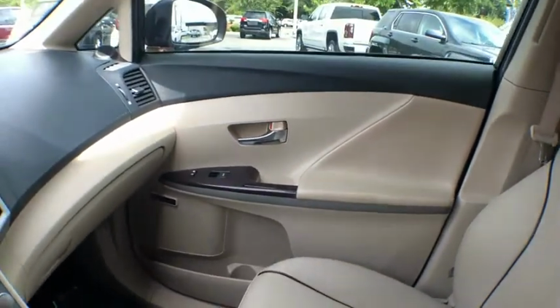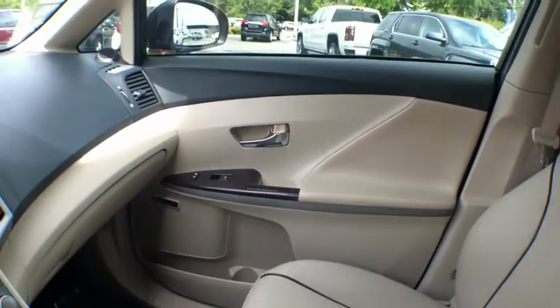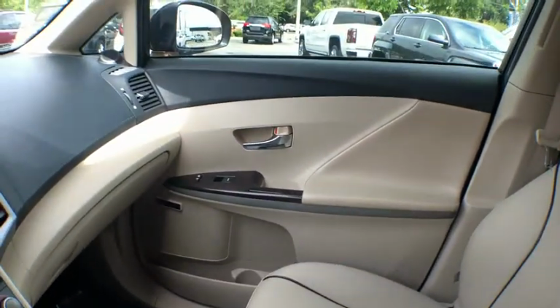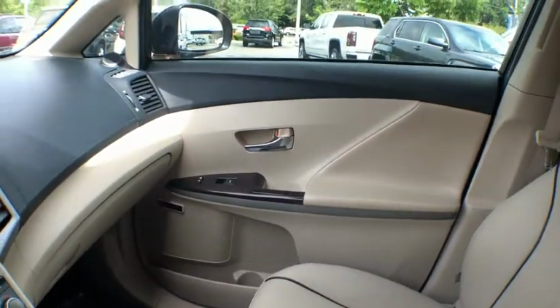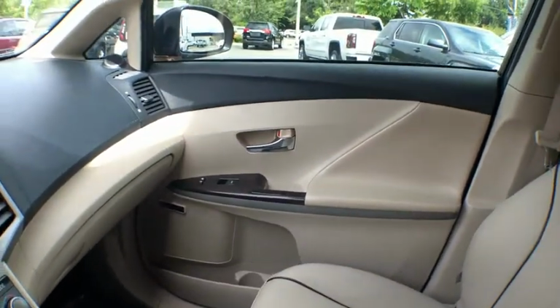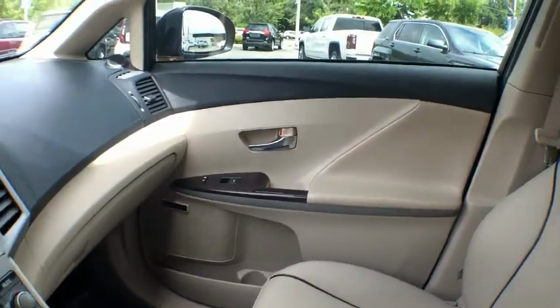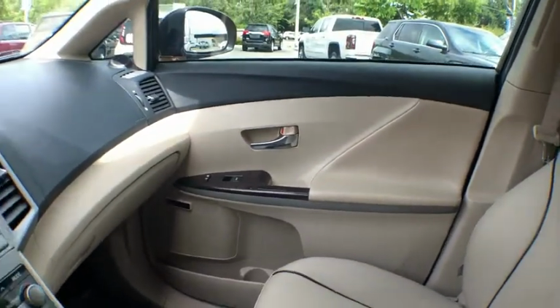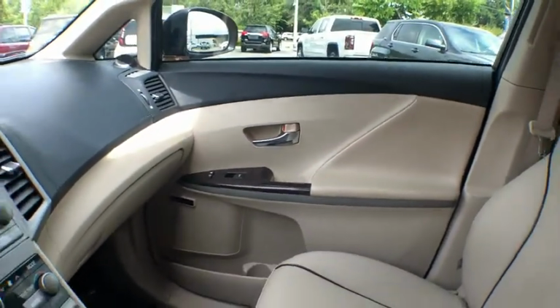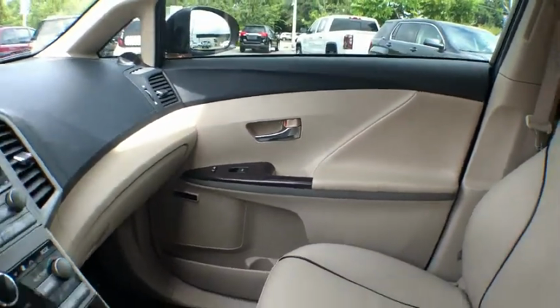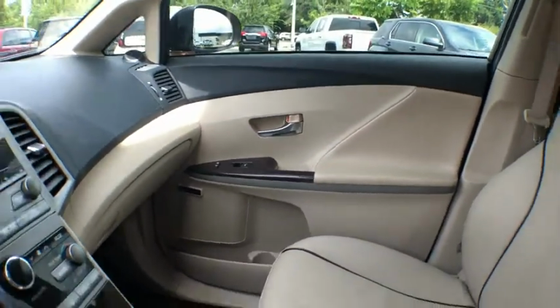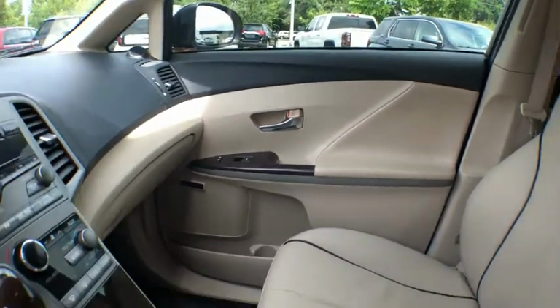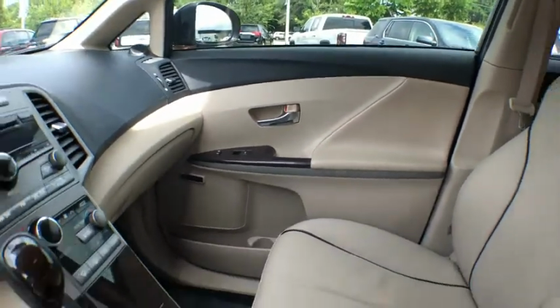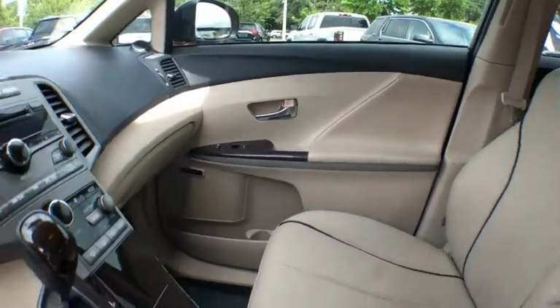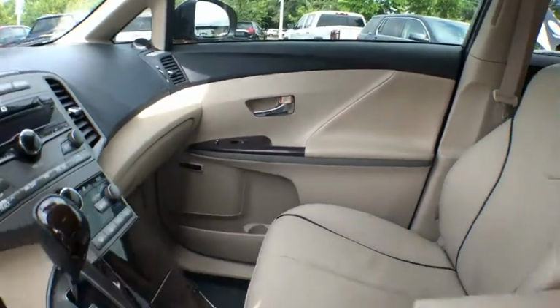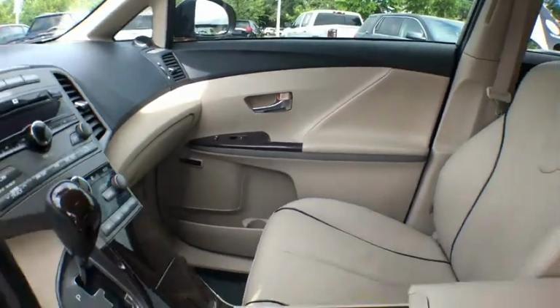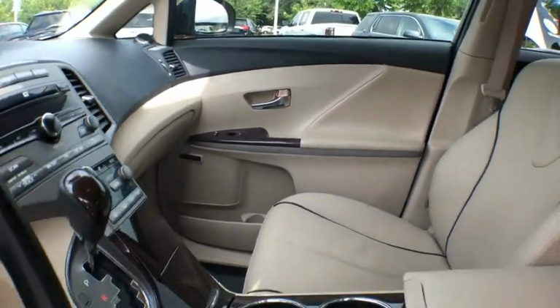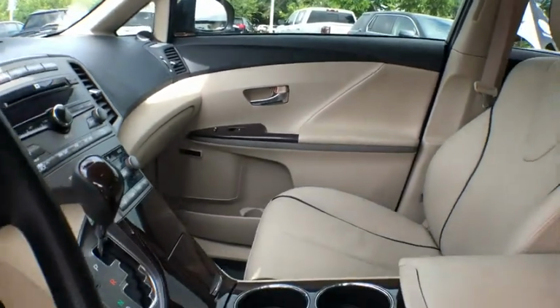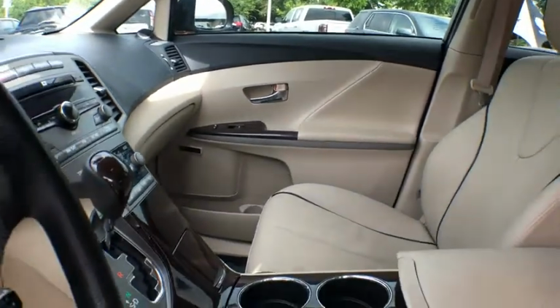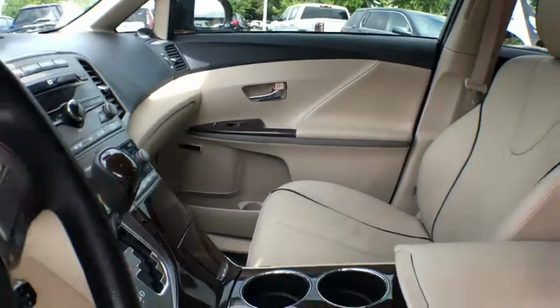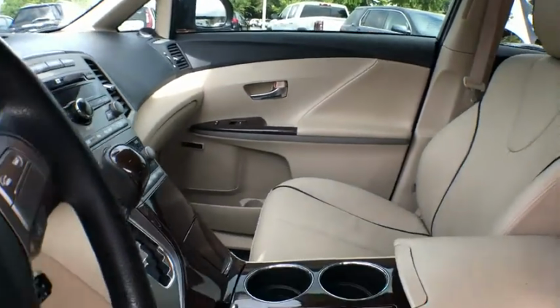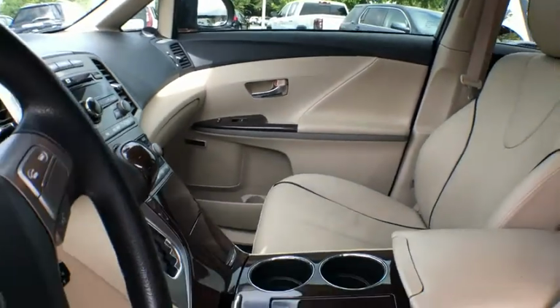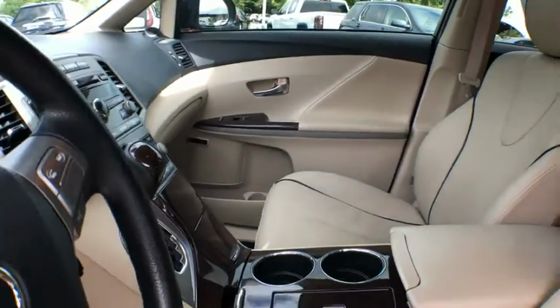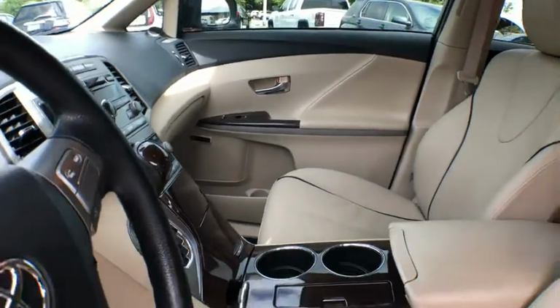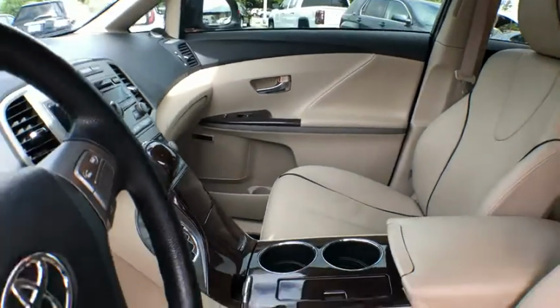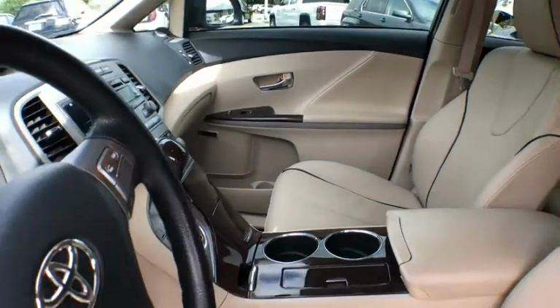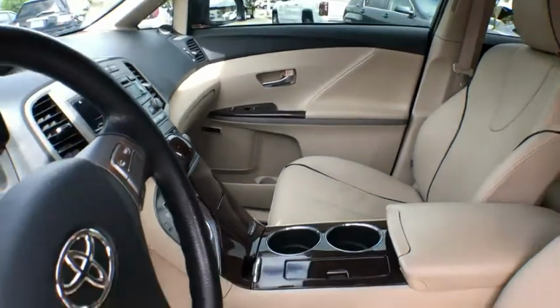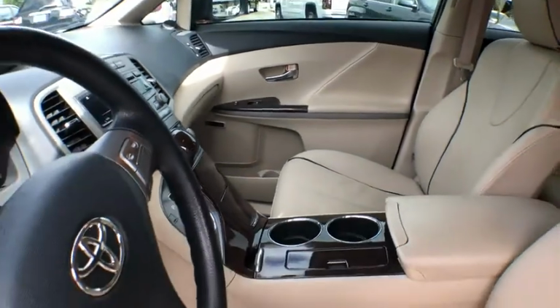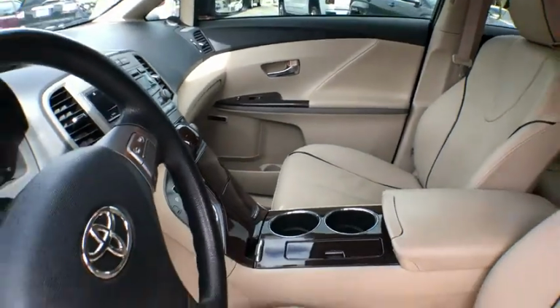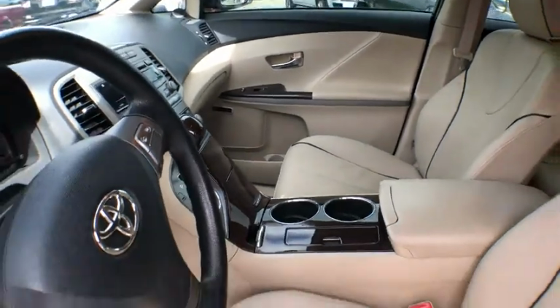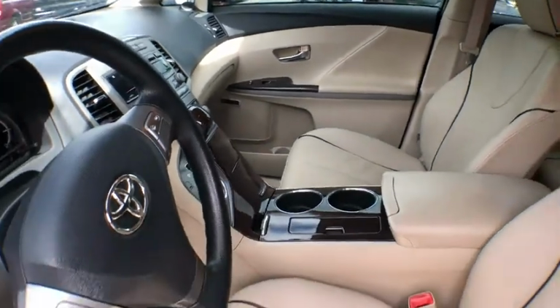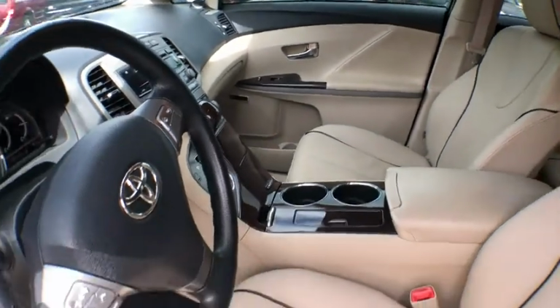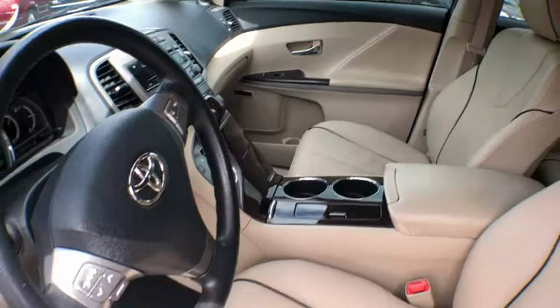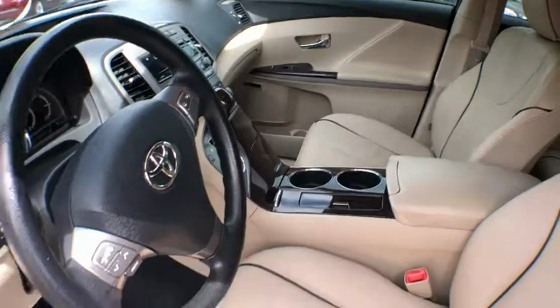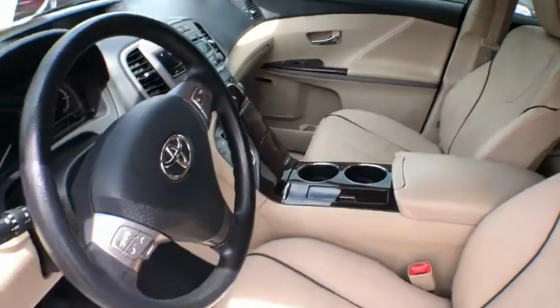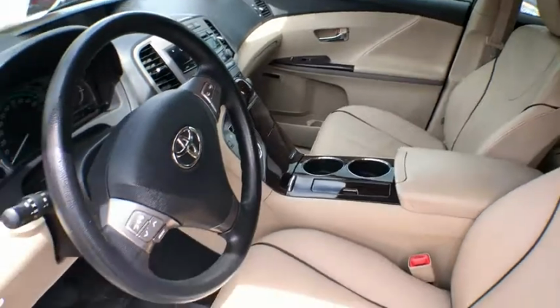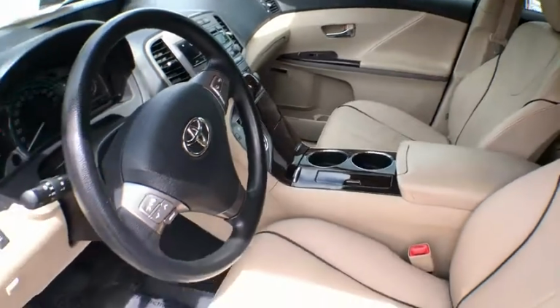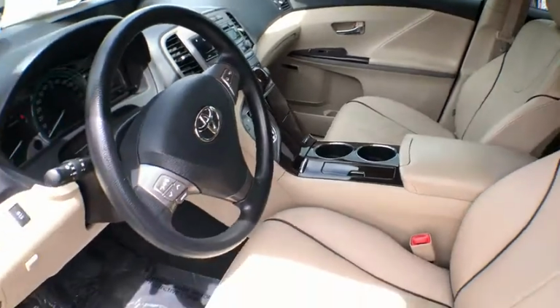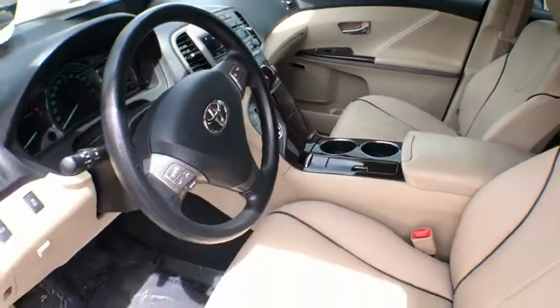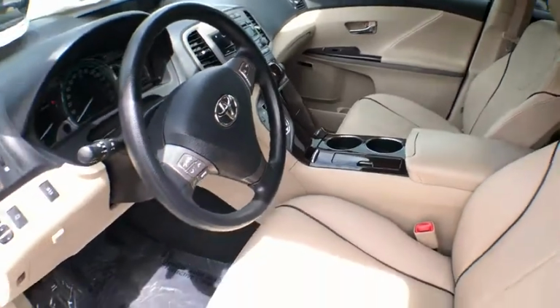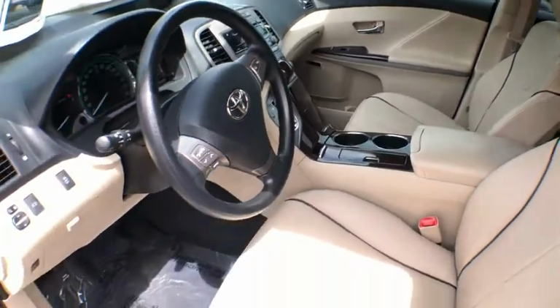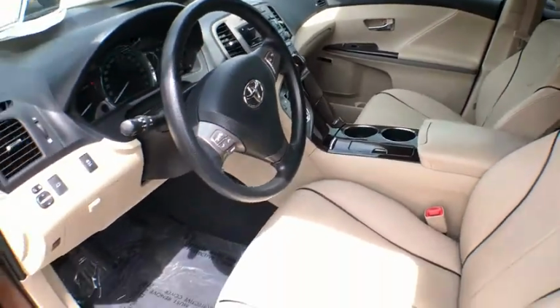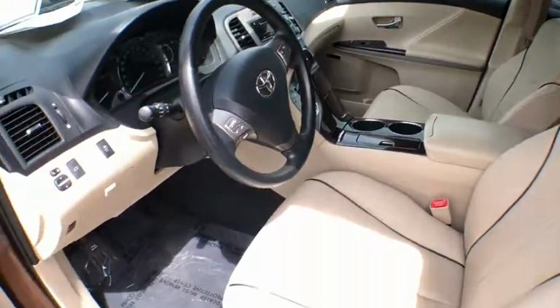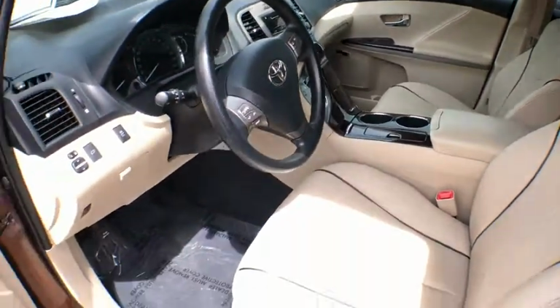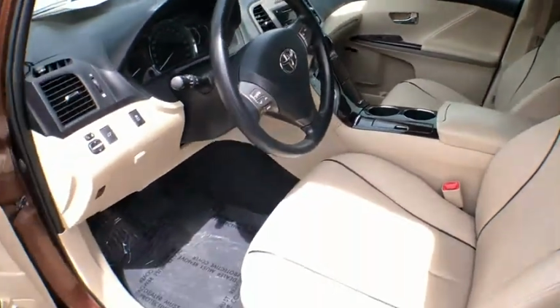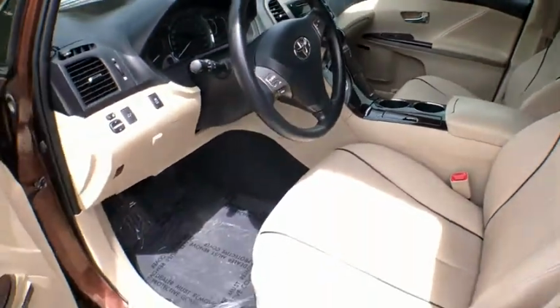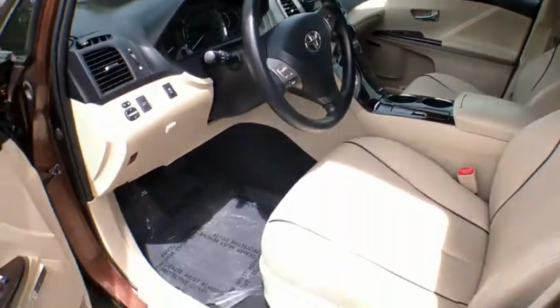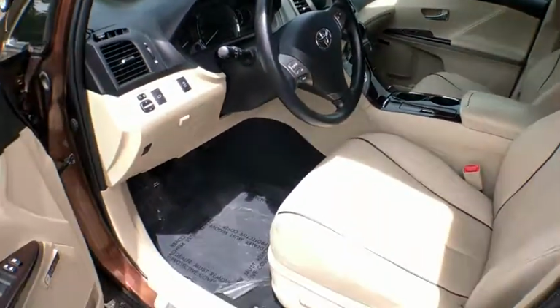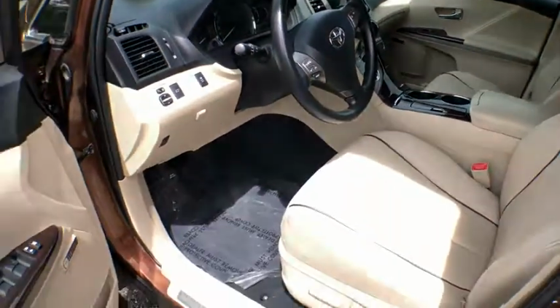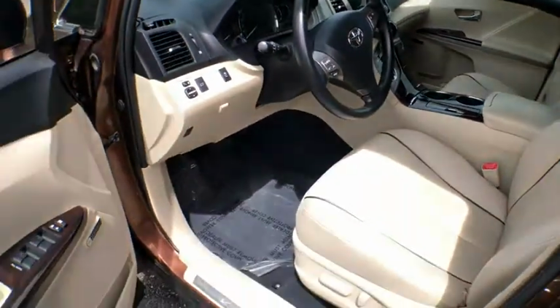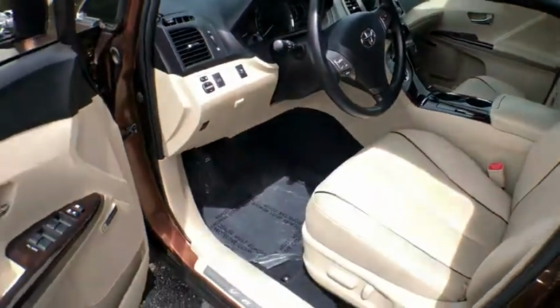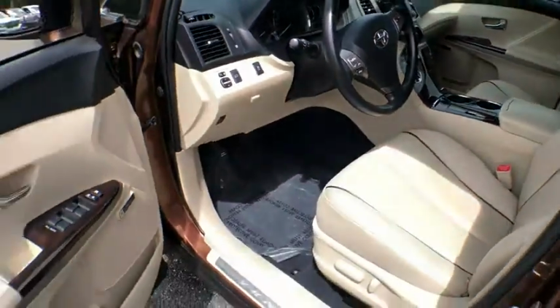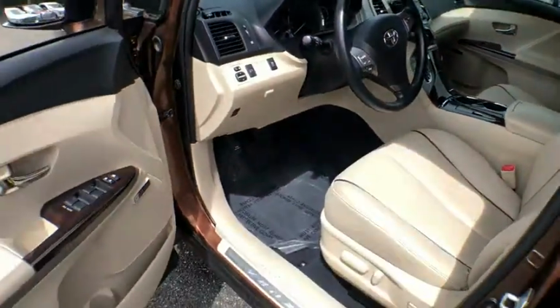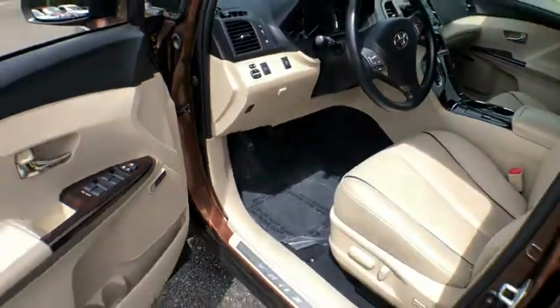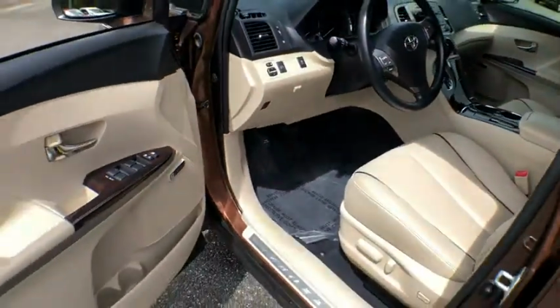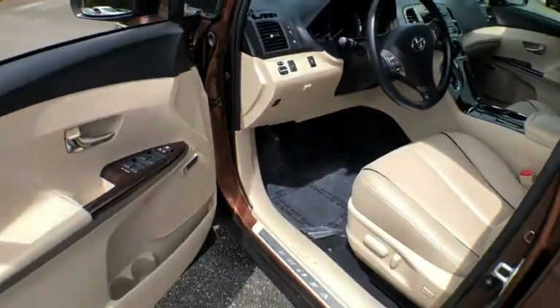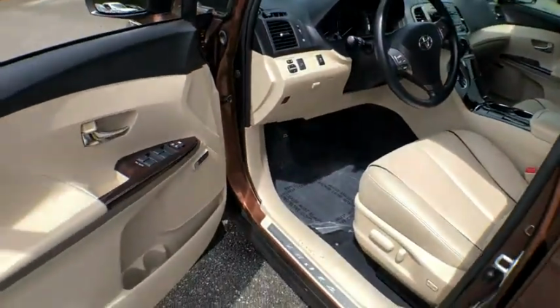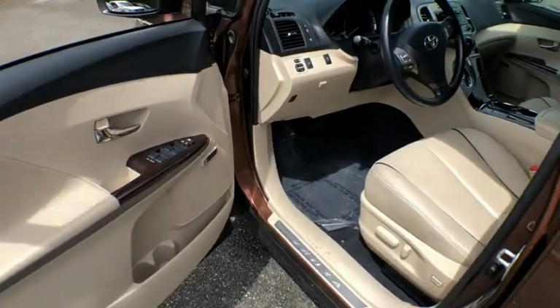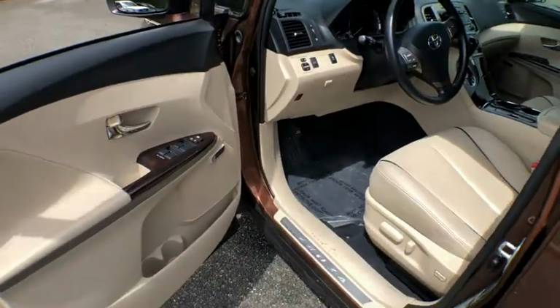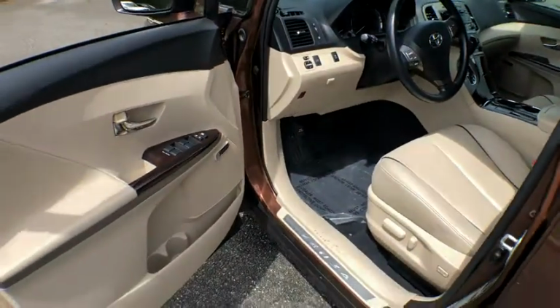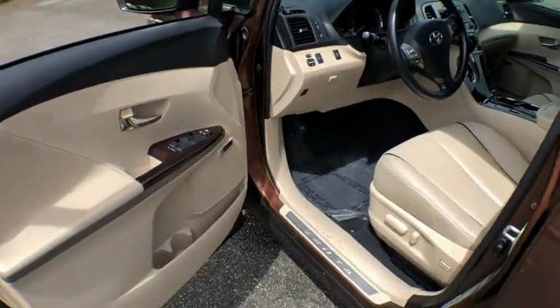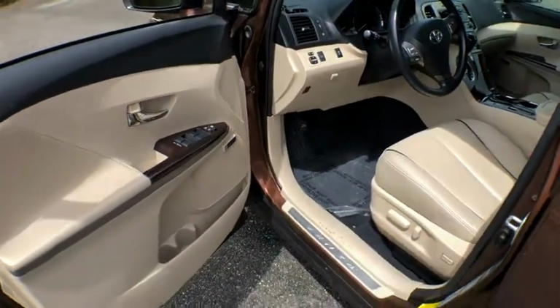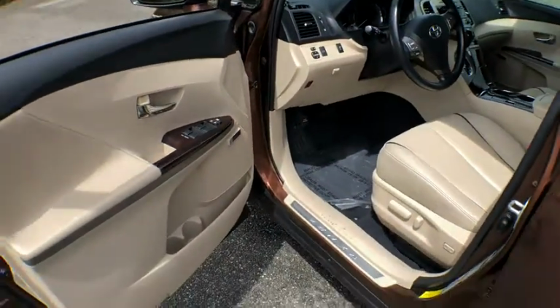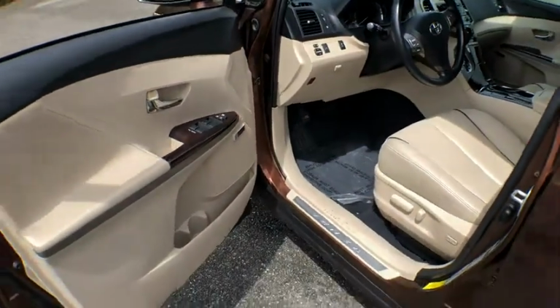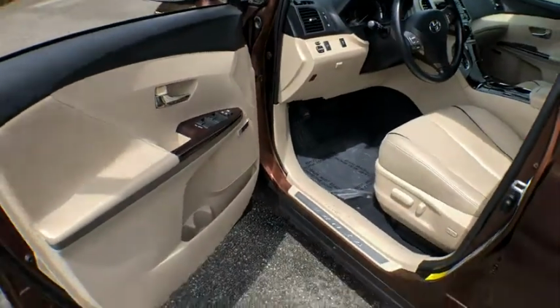Driver vanity mirror, front reading lamp. Wouldn't you look great in this vehicle? Stop in today and see for yourself.